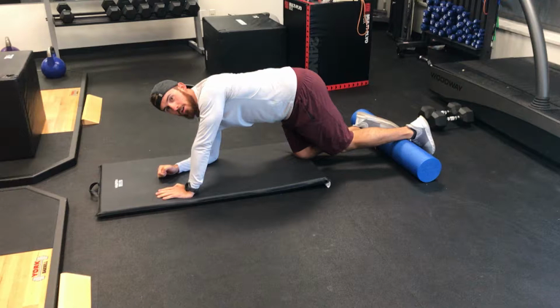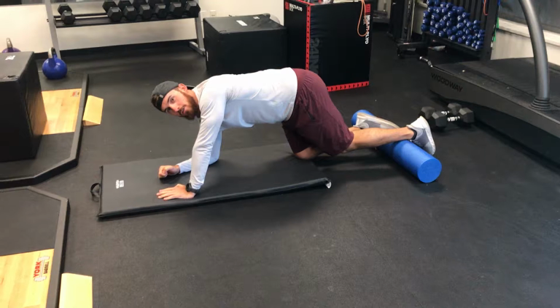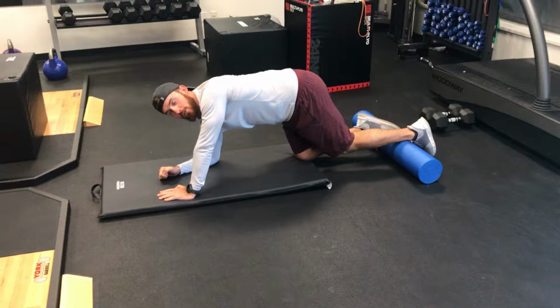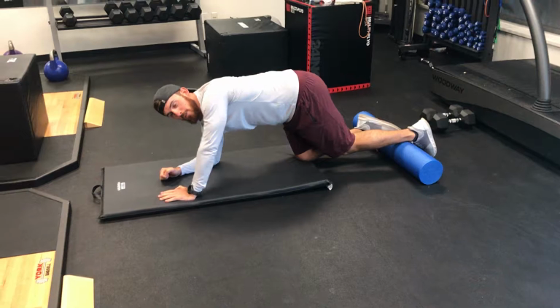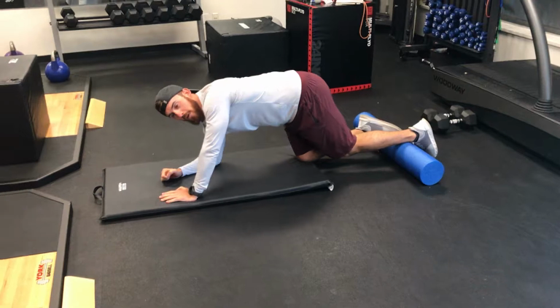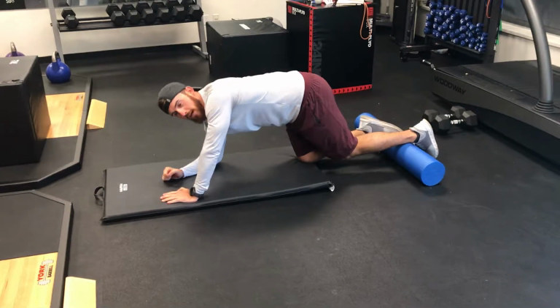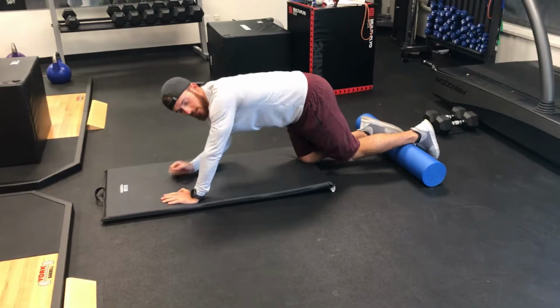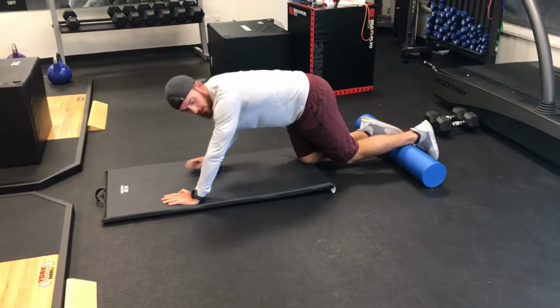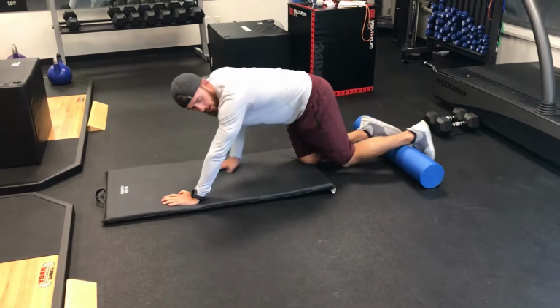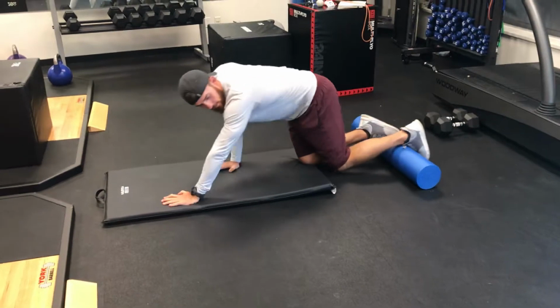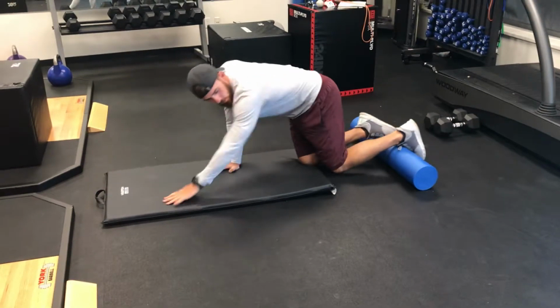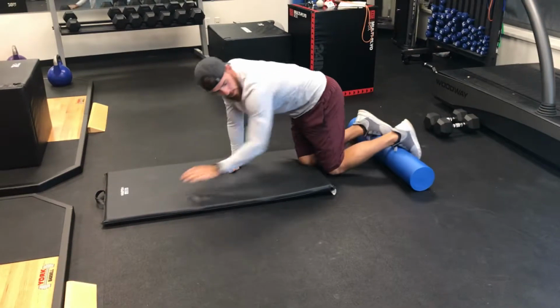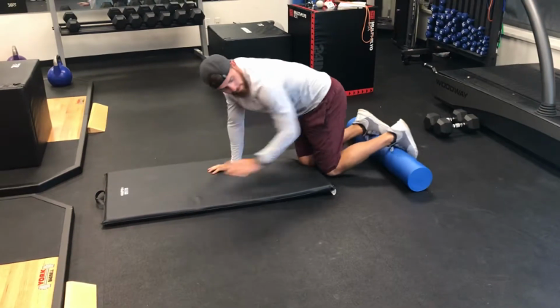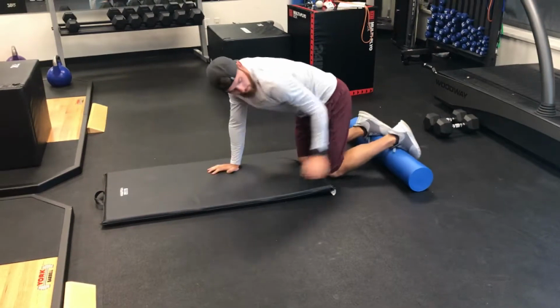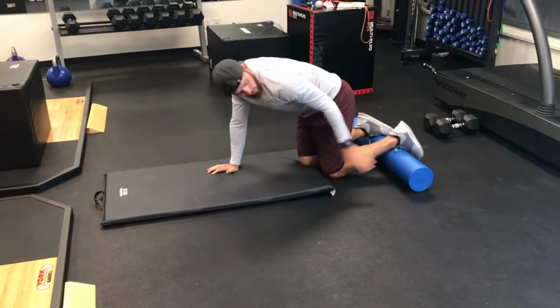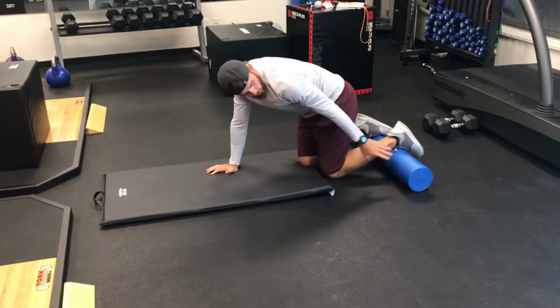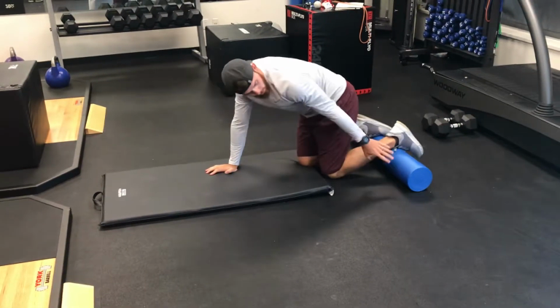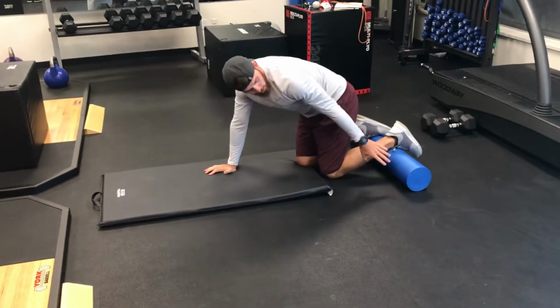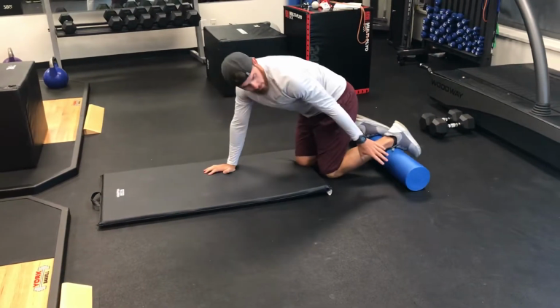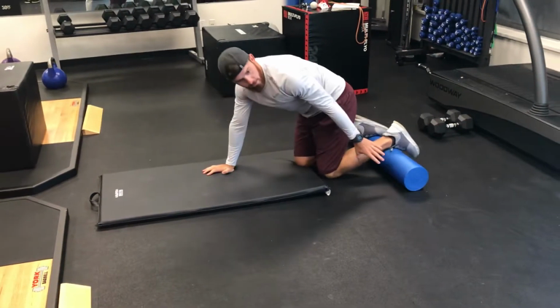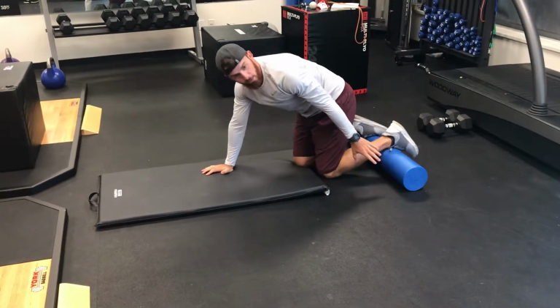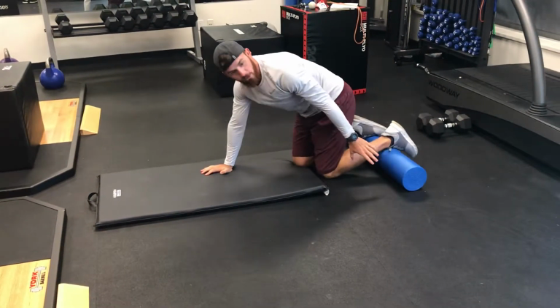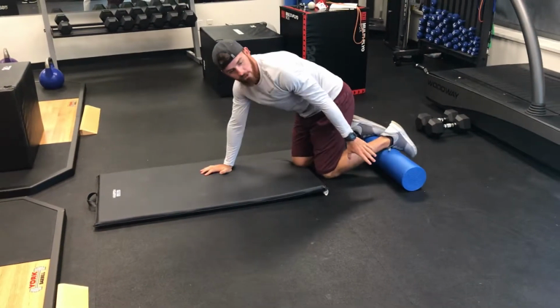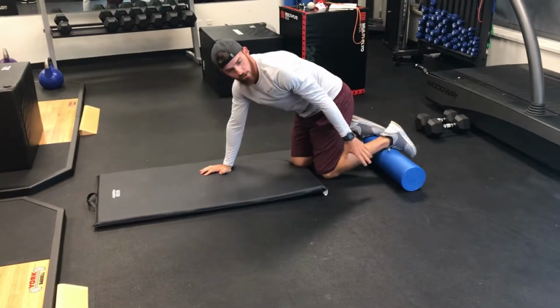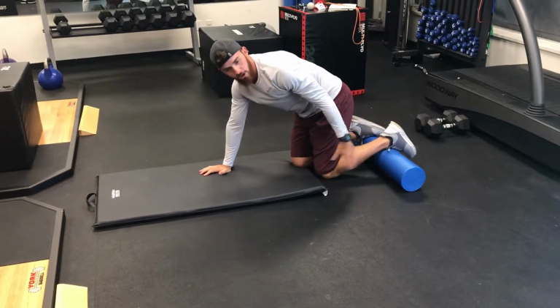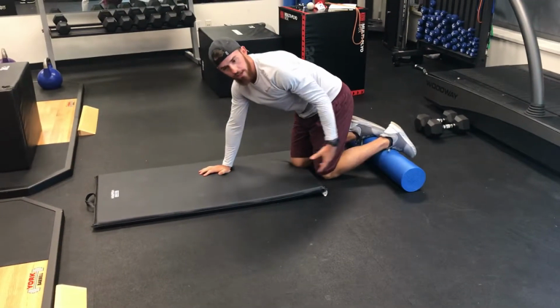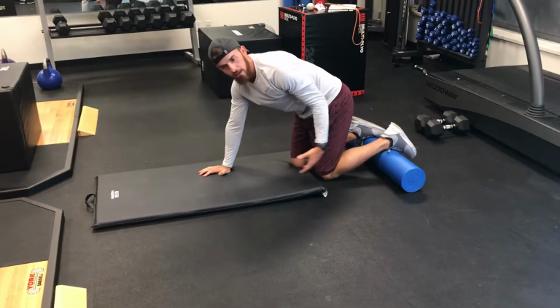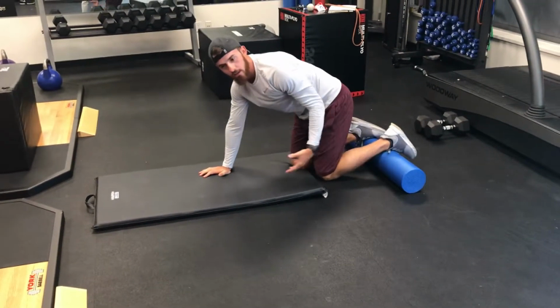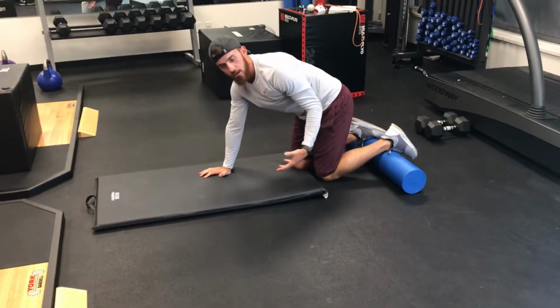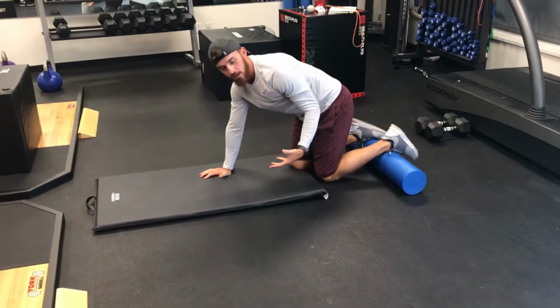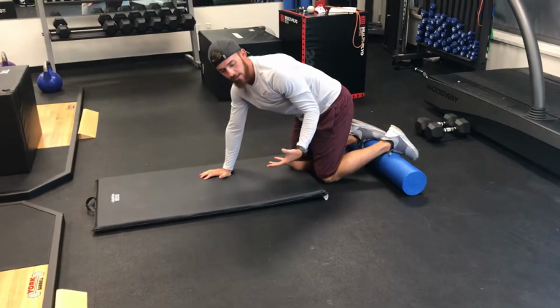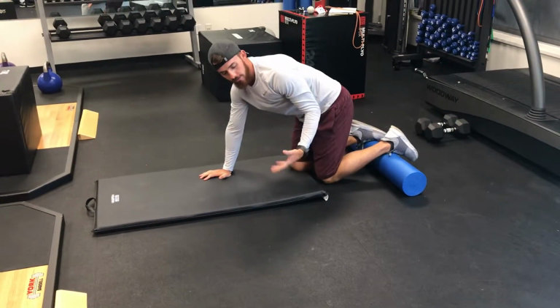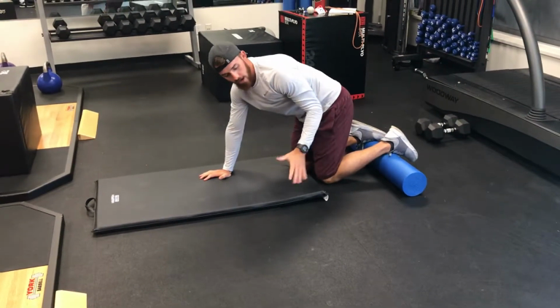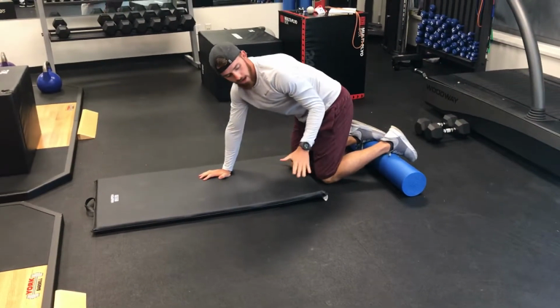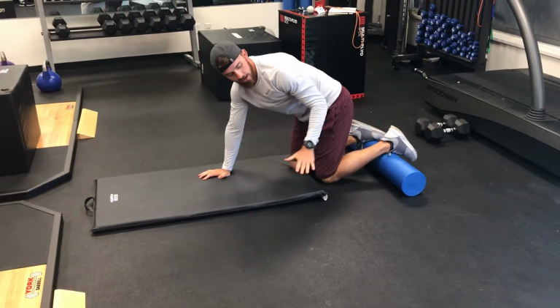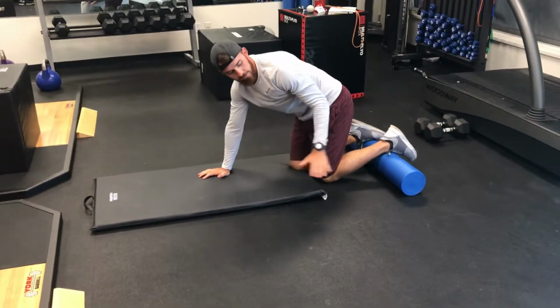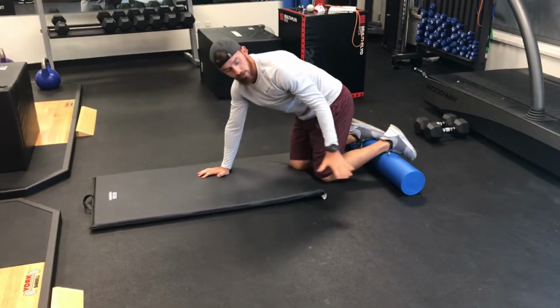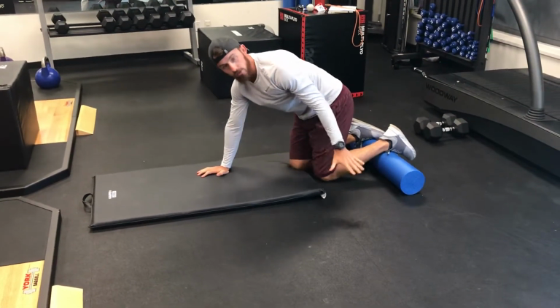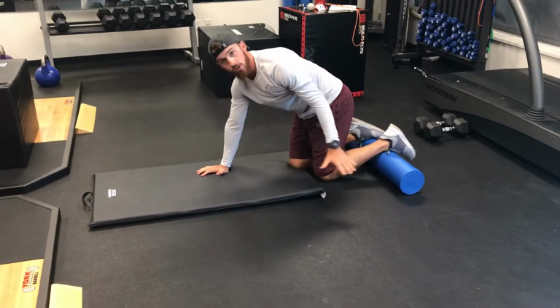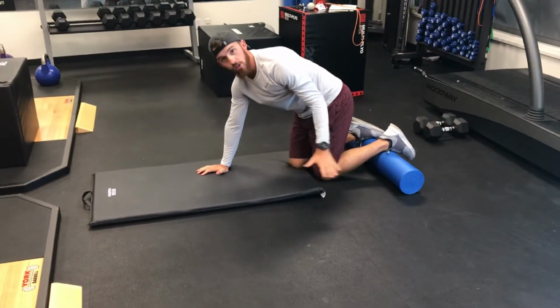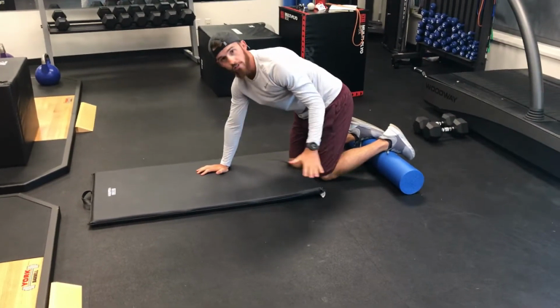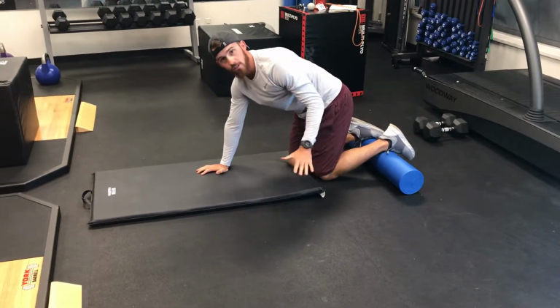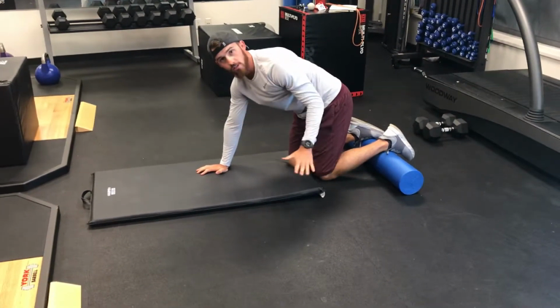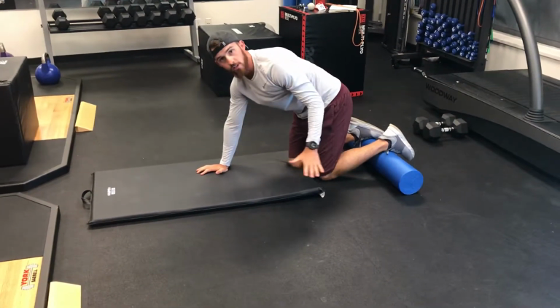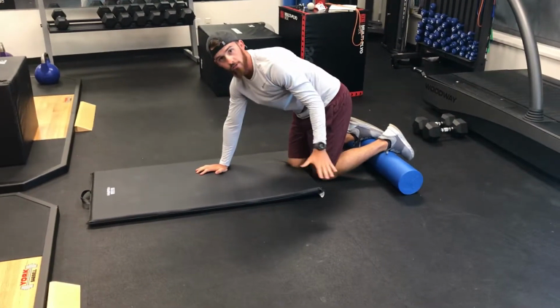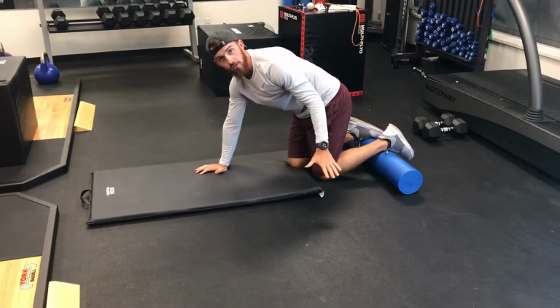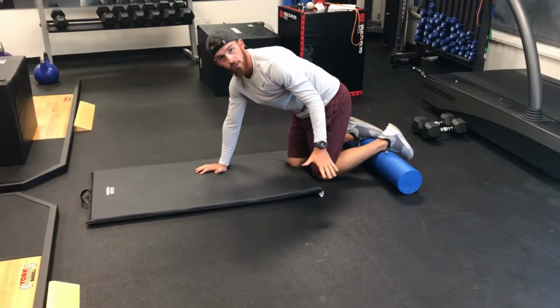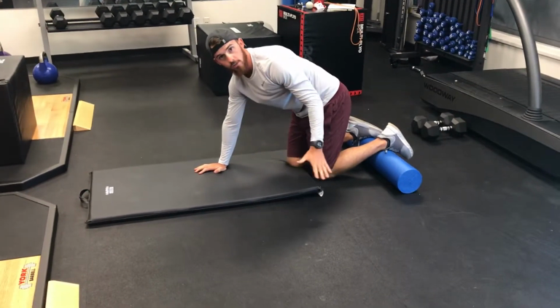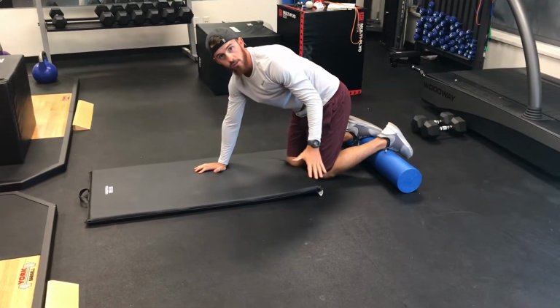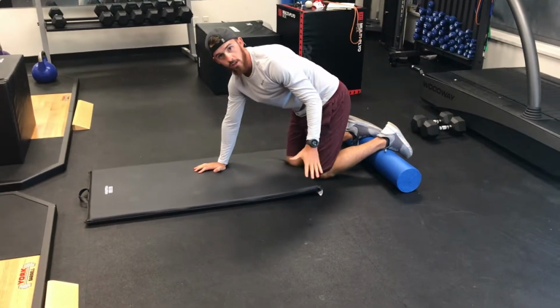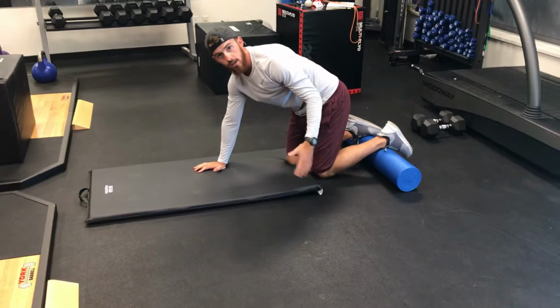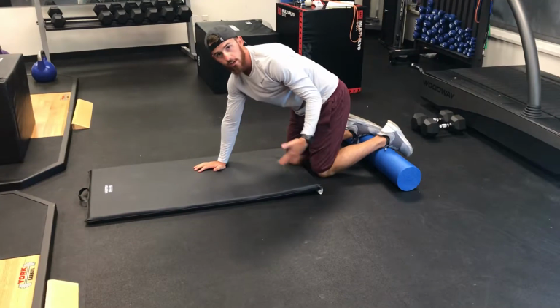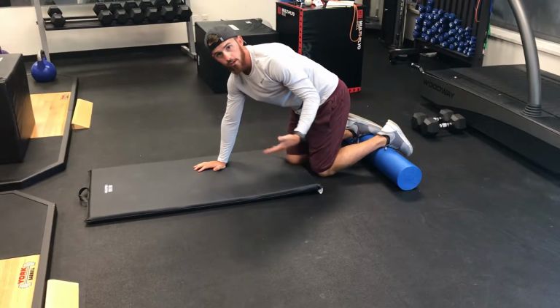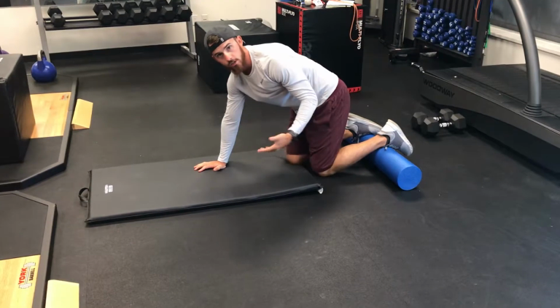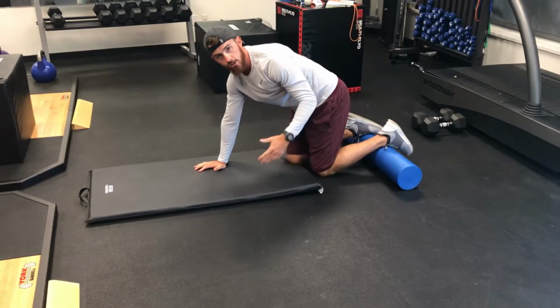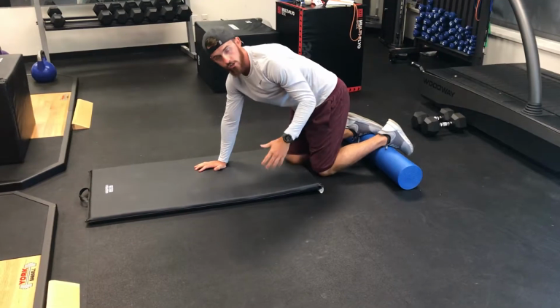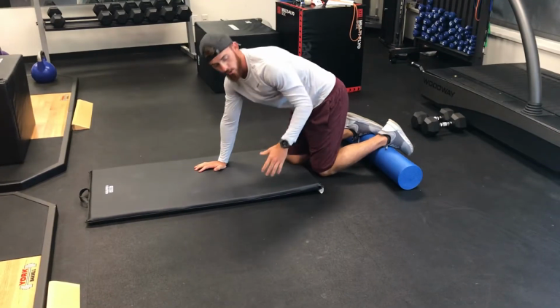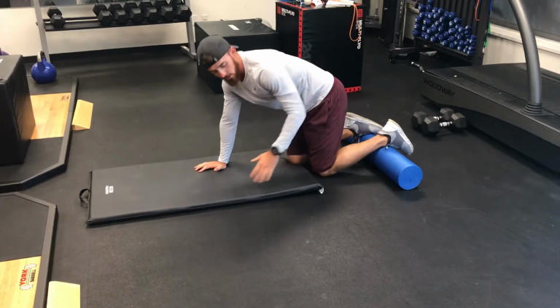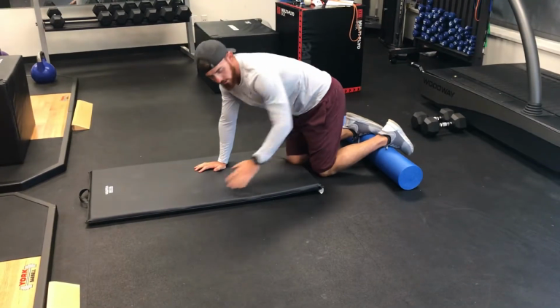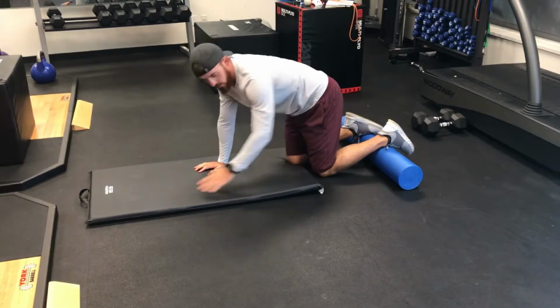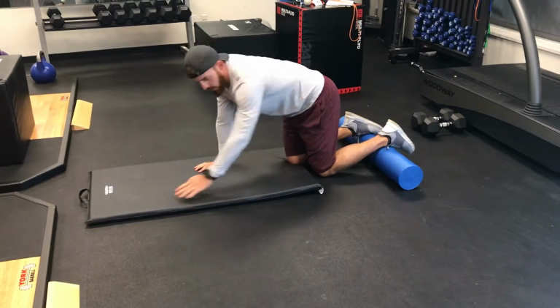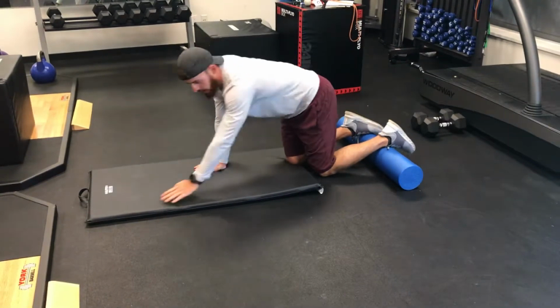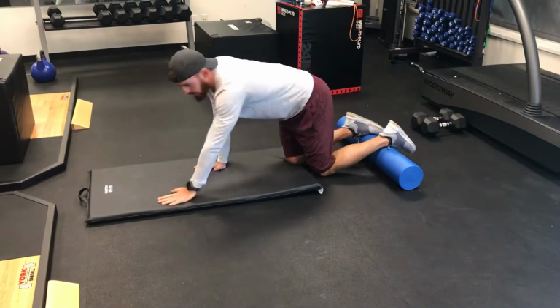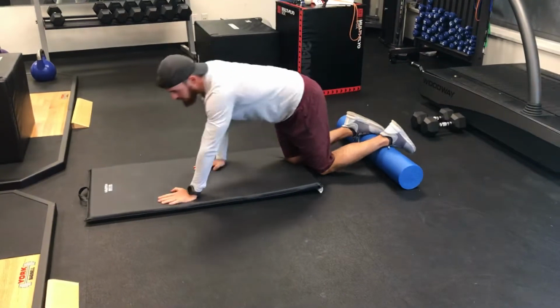For the body saw, you have a foam roller that works great. If not, if there's a surface that your feet will slide on, you can just do it in your socks.